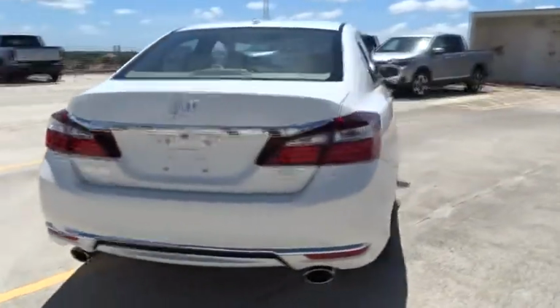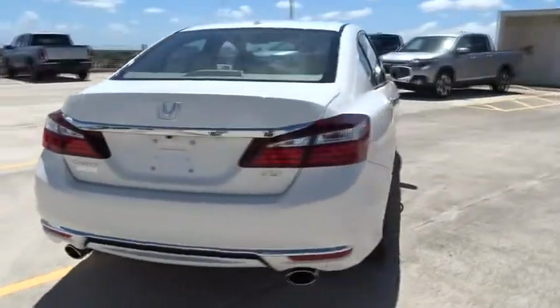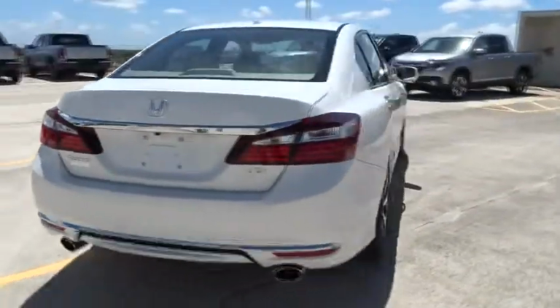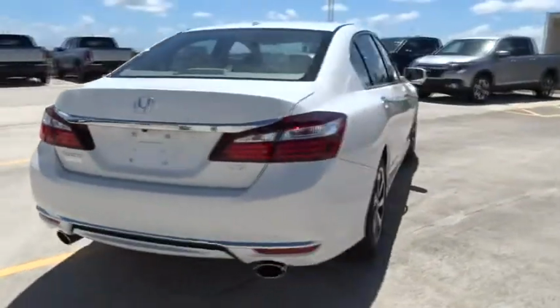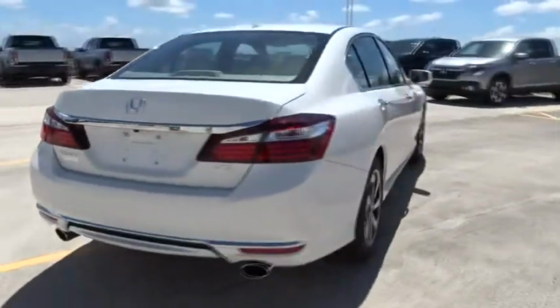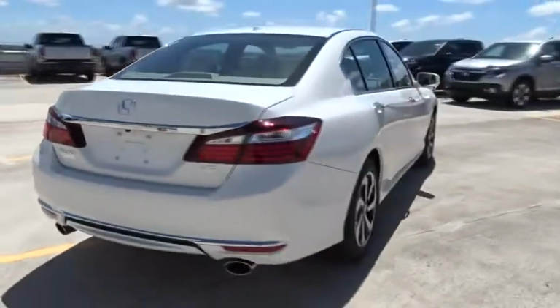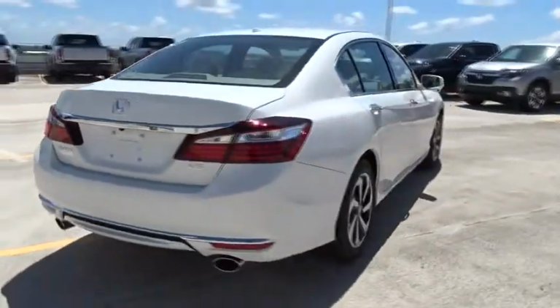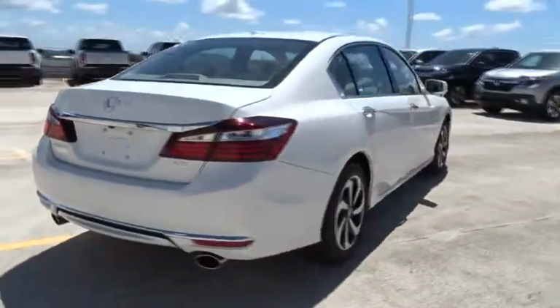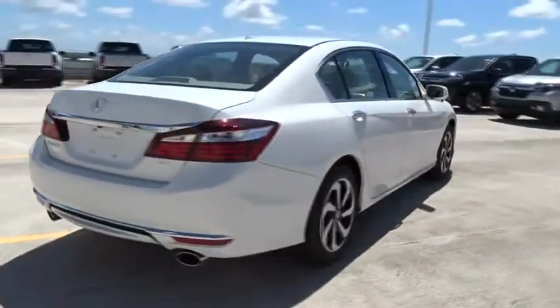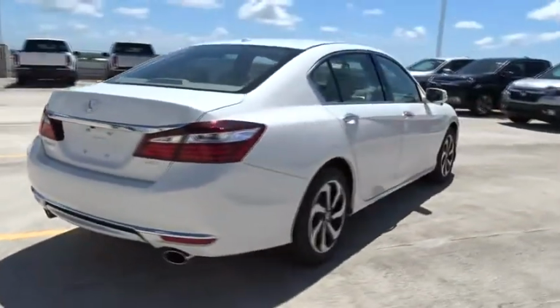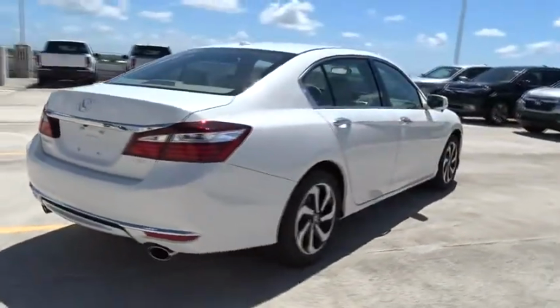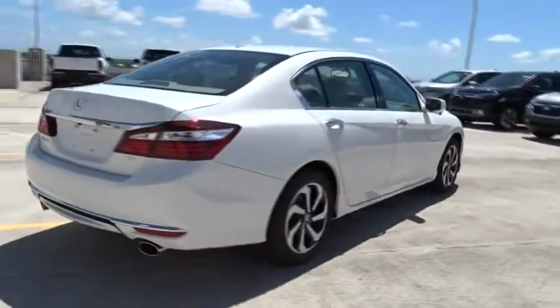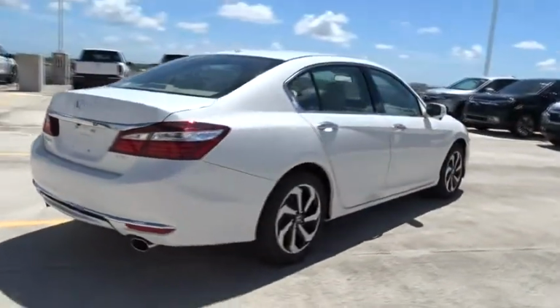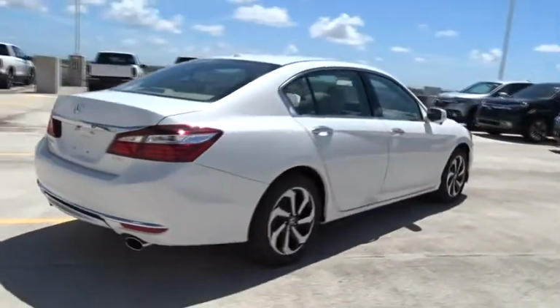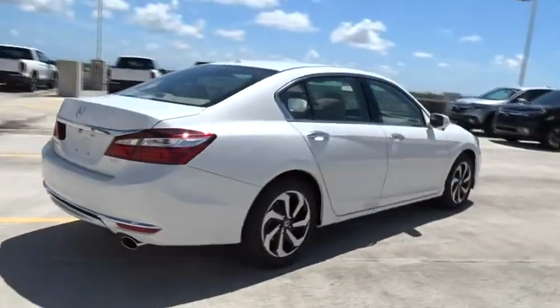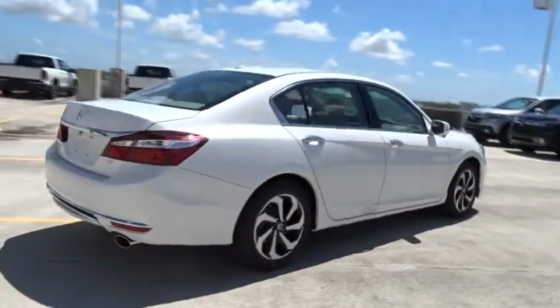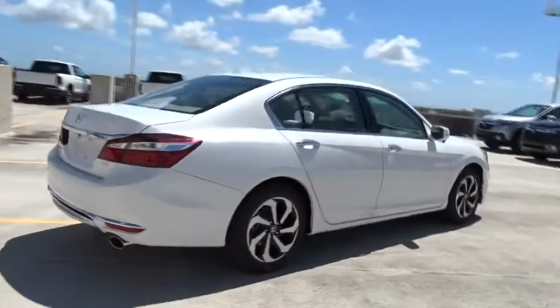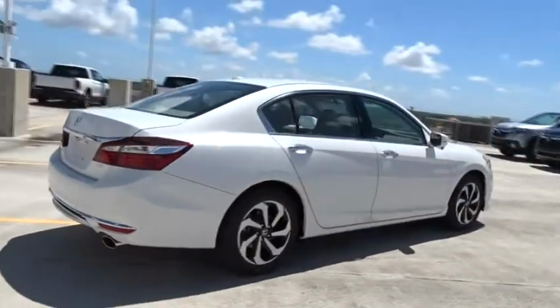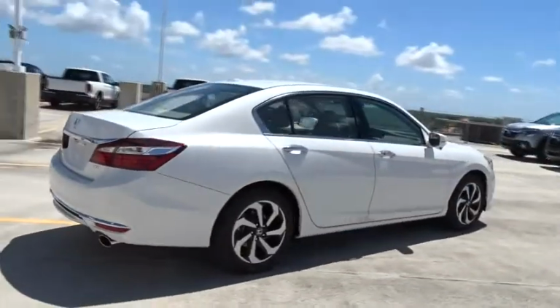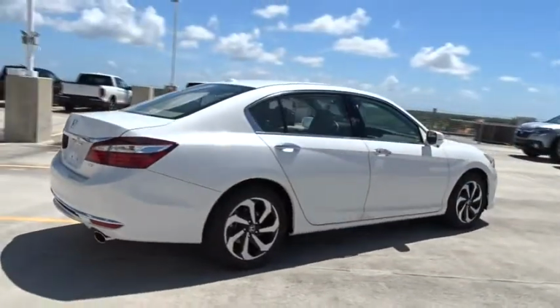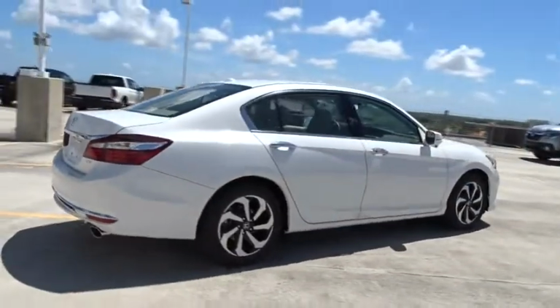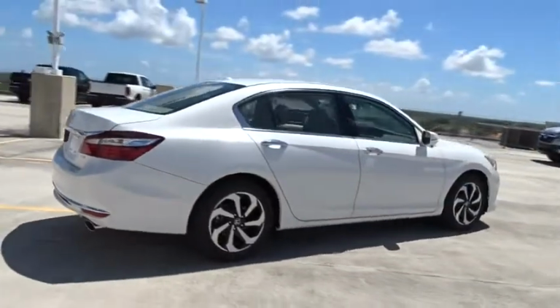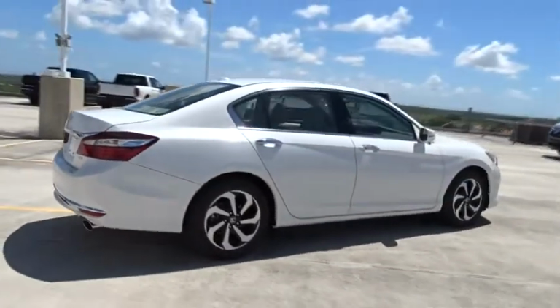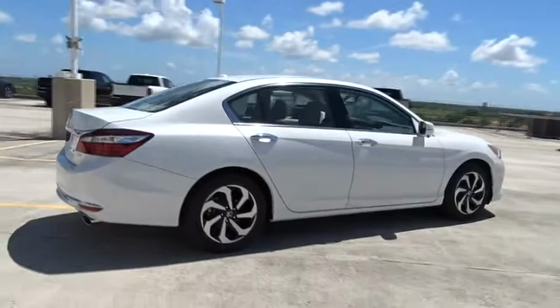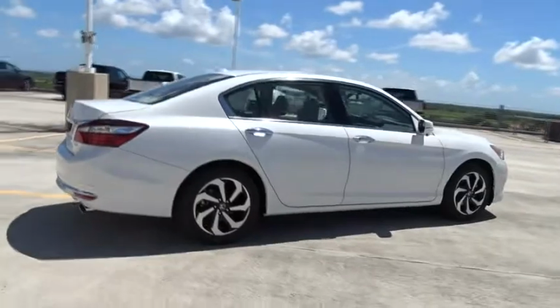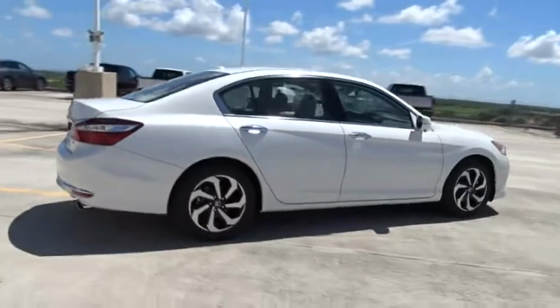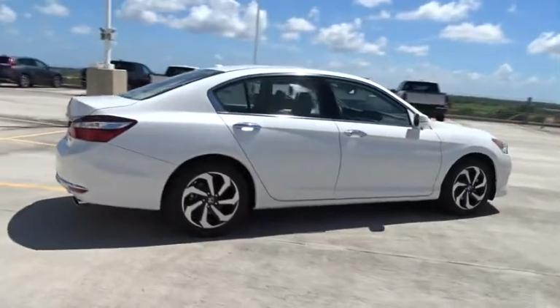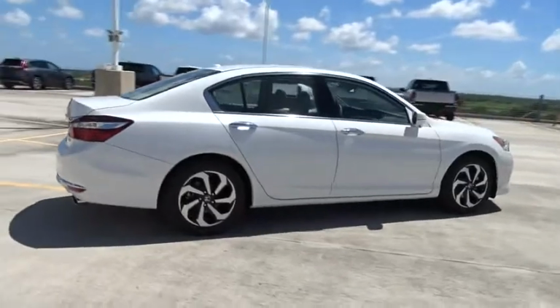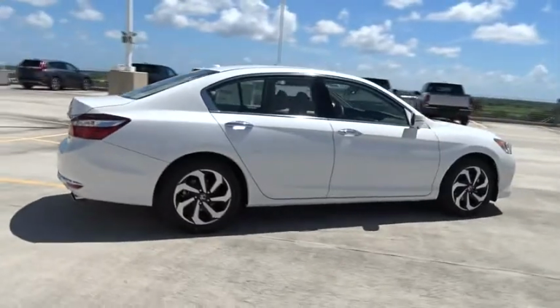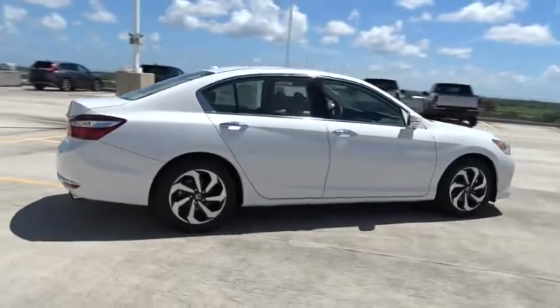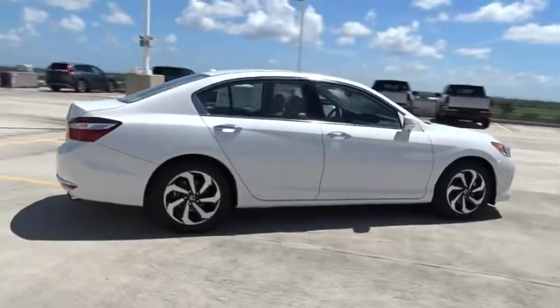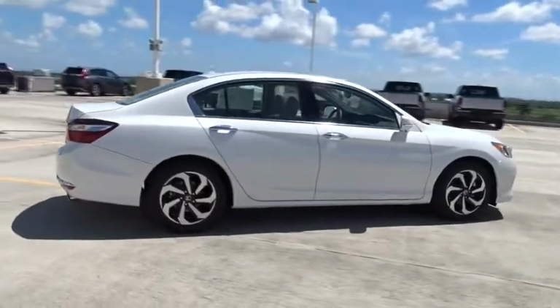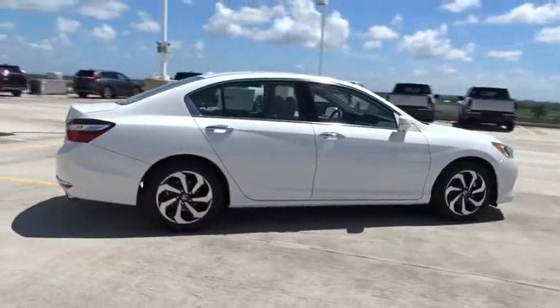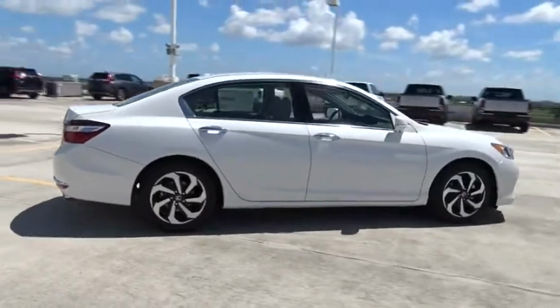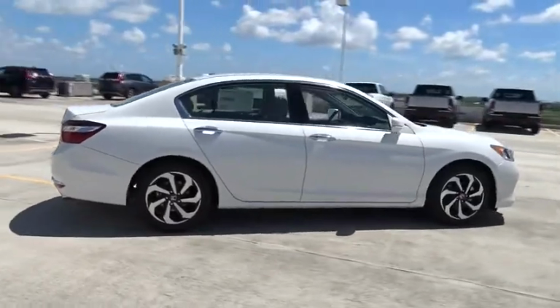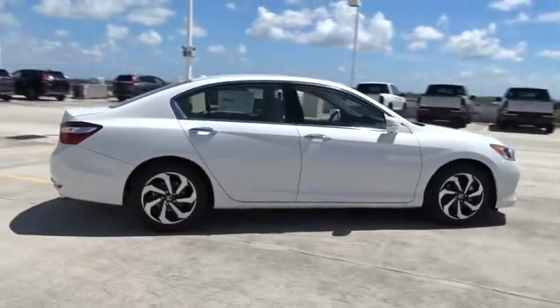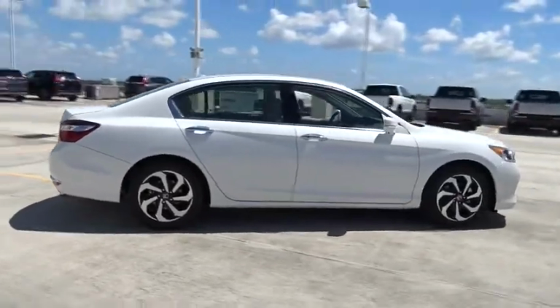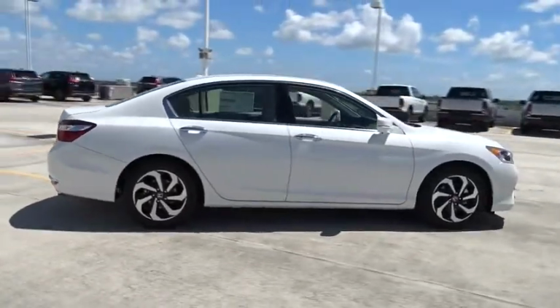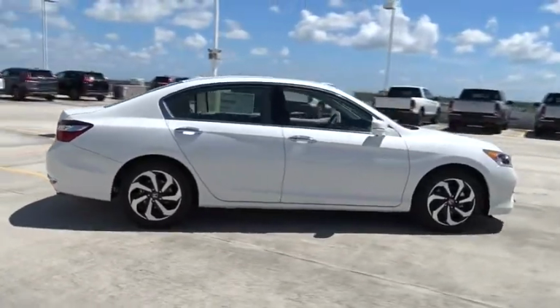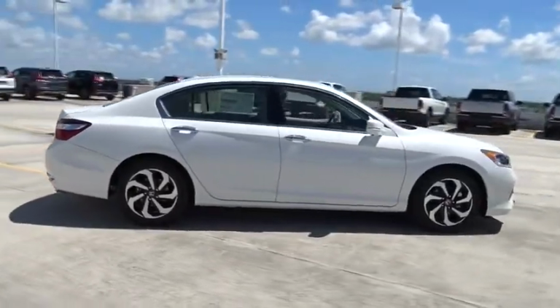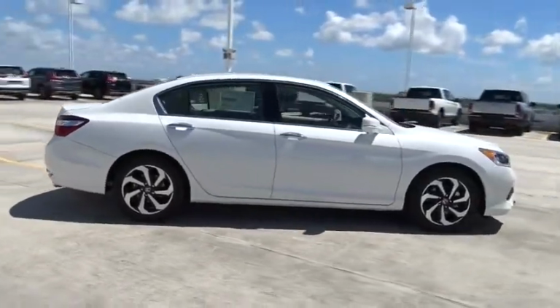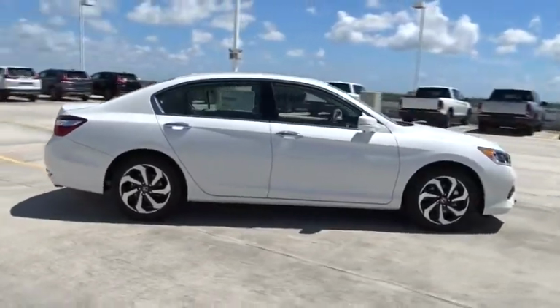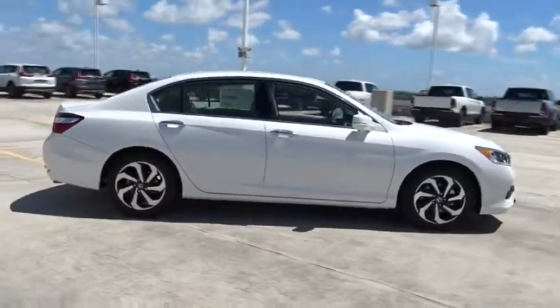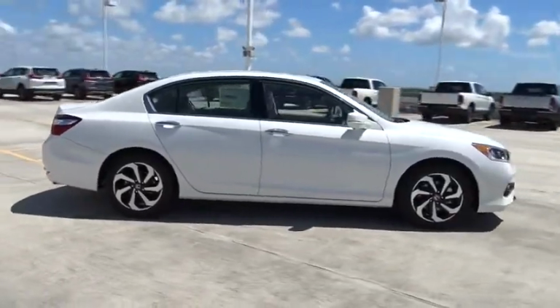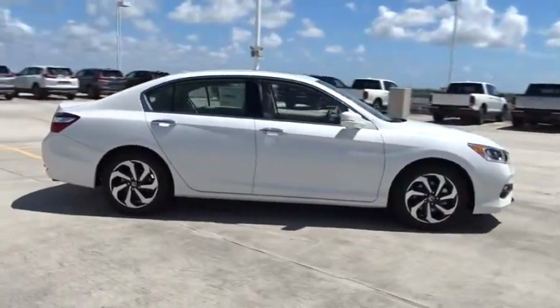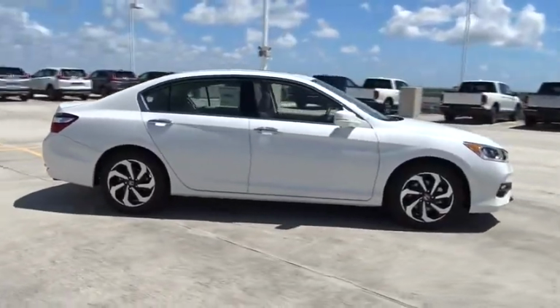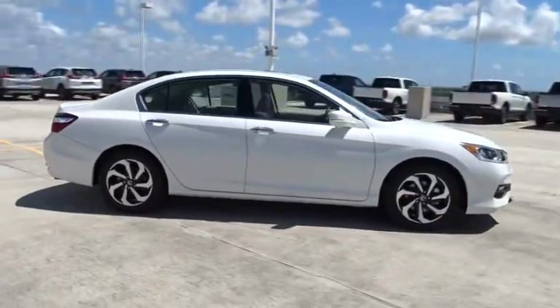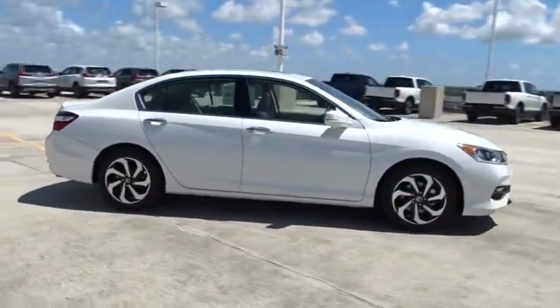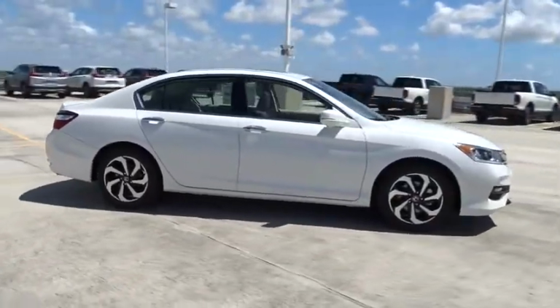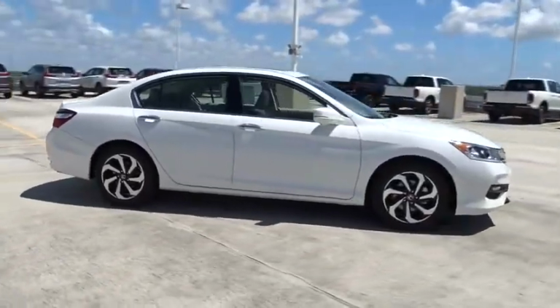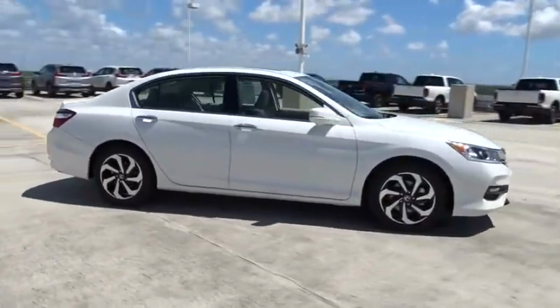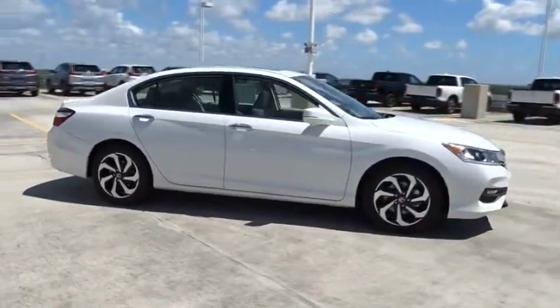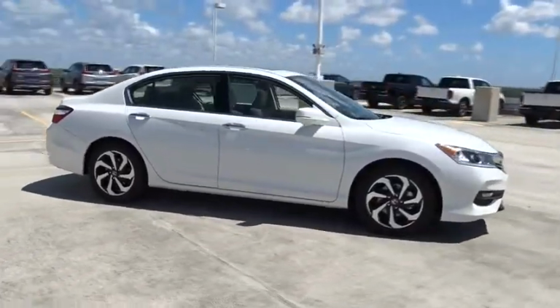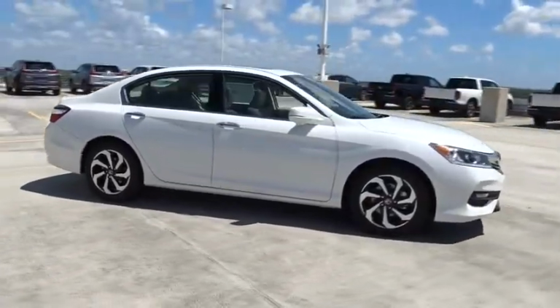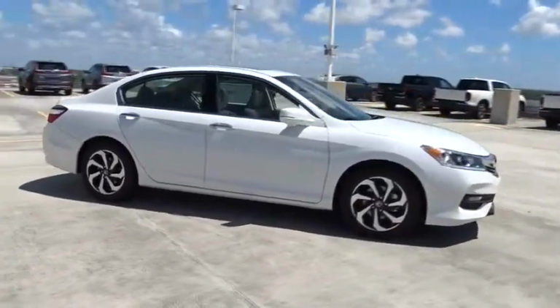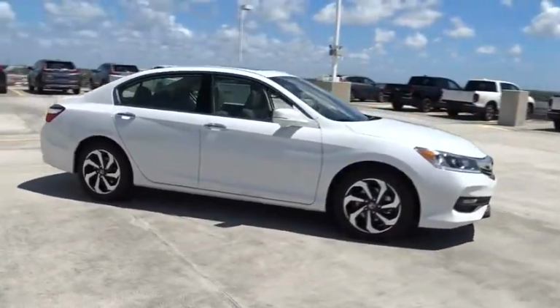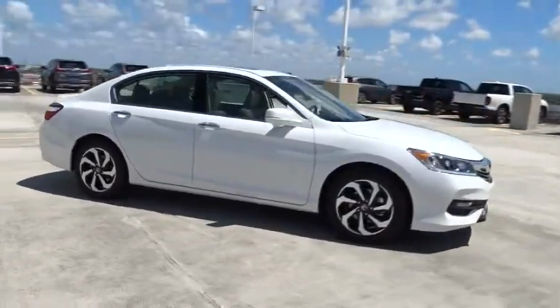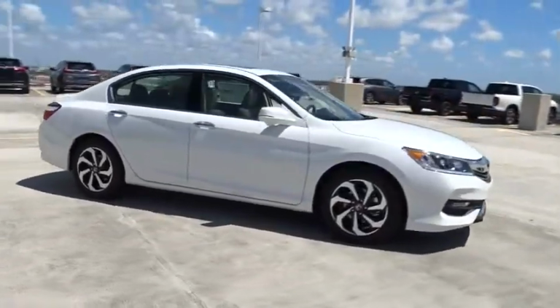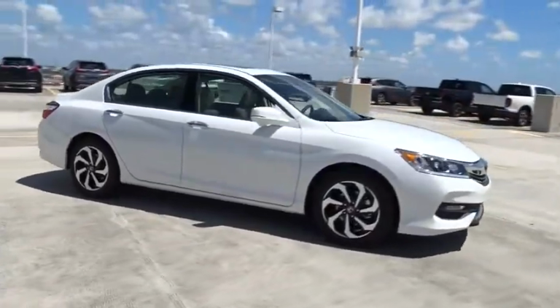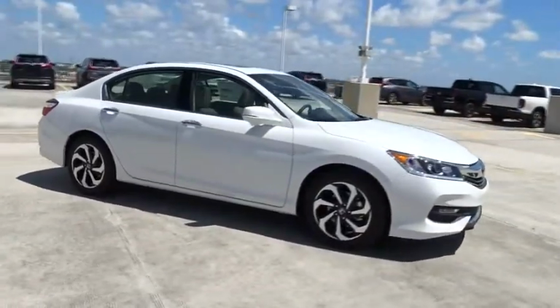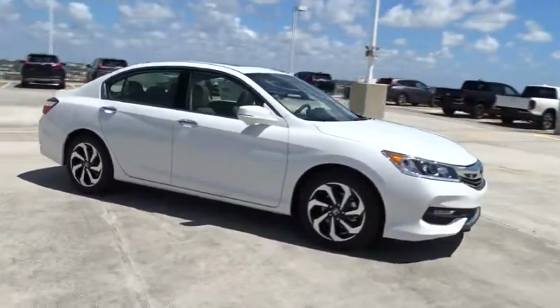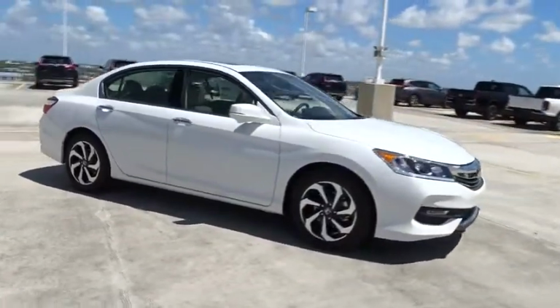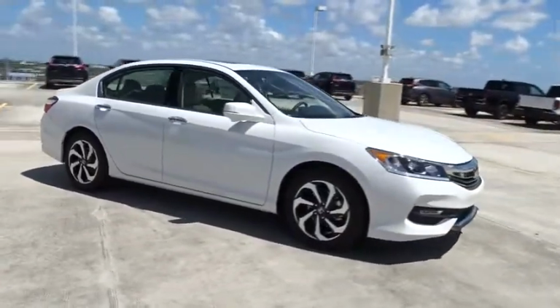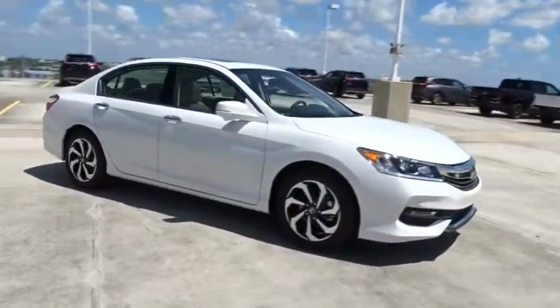Stability control. Remote engine start. Traction control. Bluetooth. Automatic transmission. Front wheel drive. Cruise control.